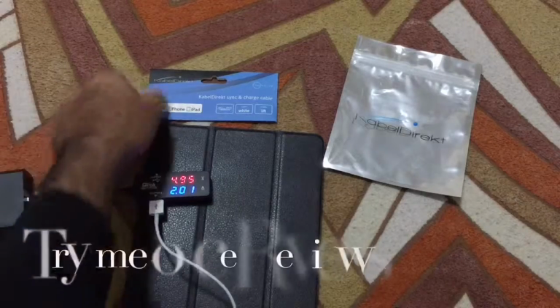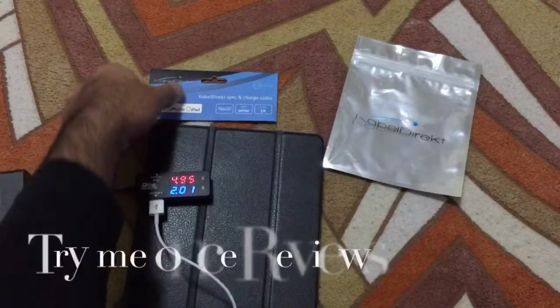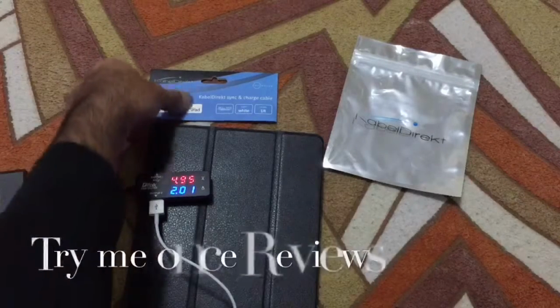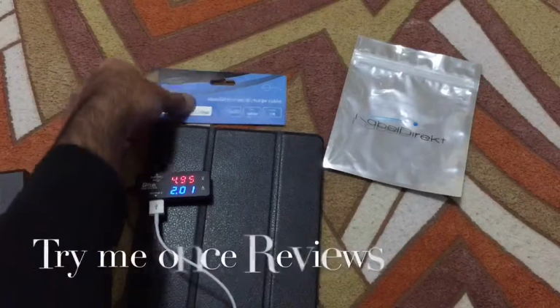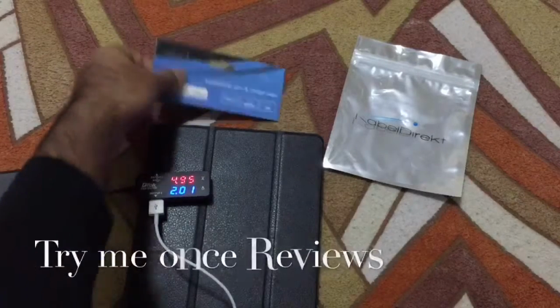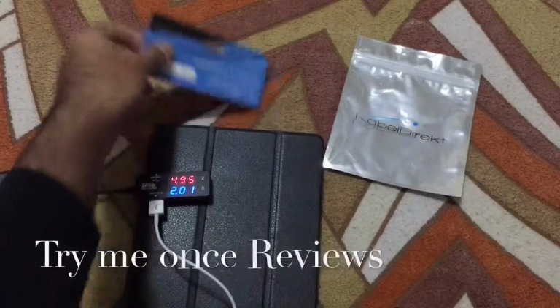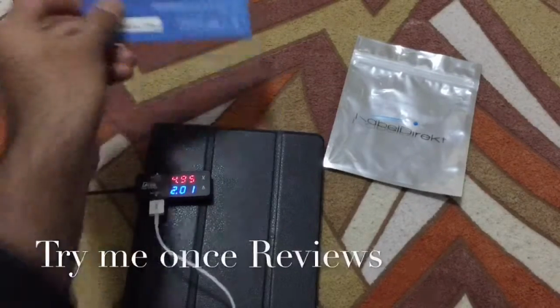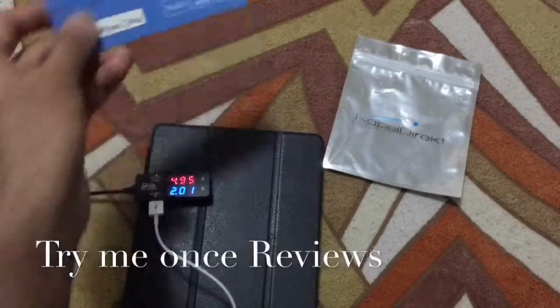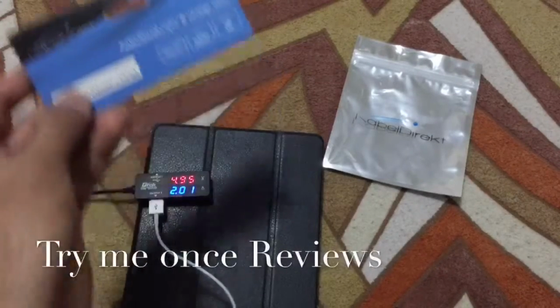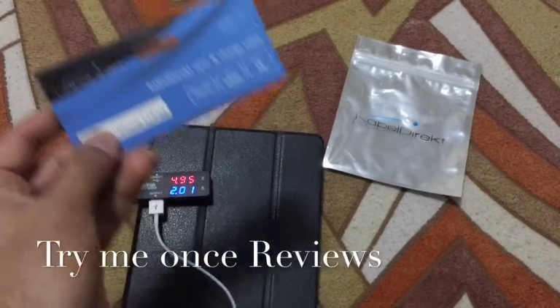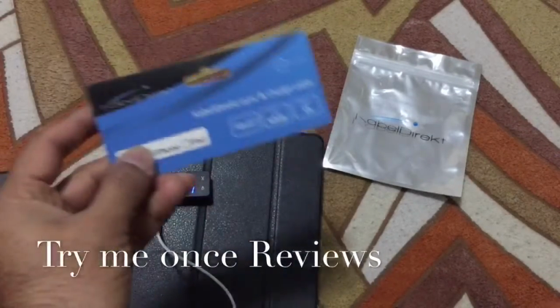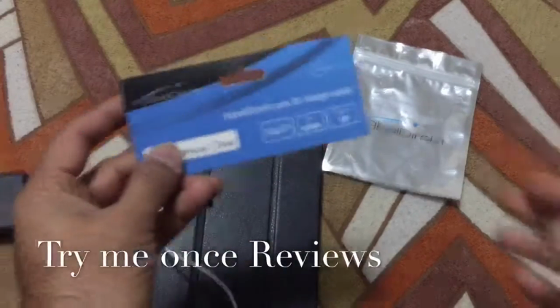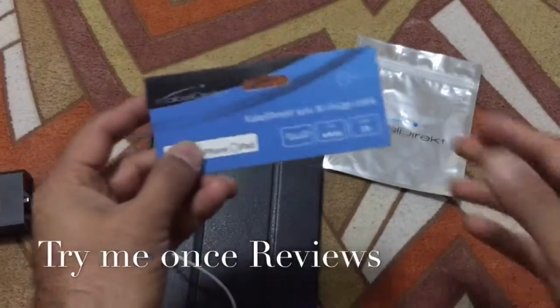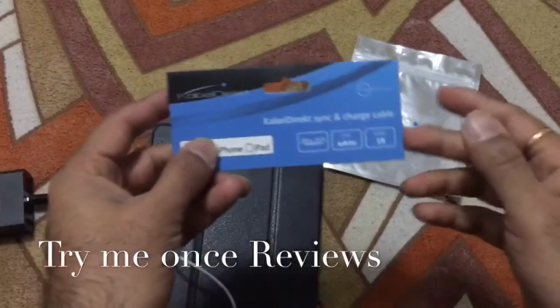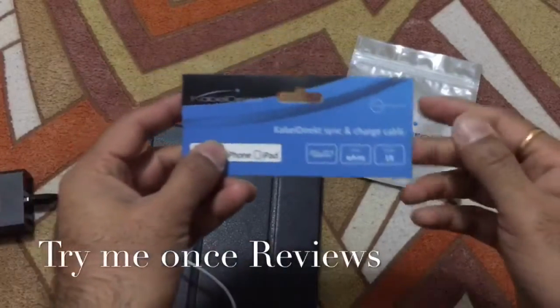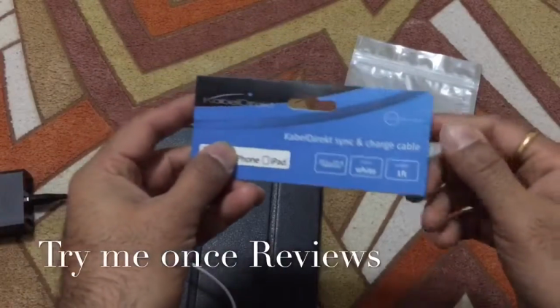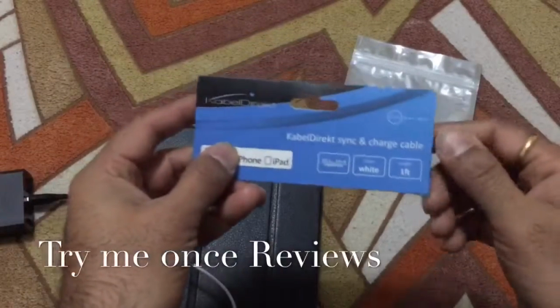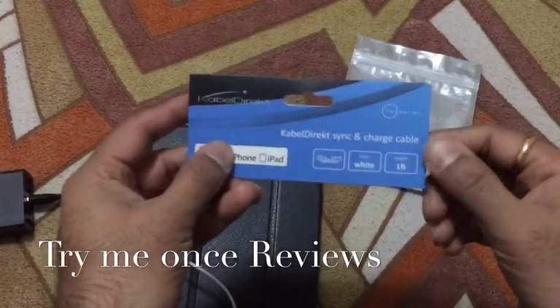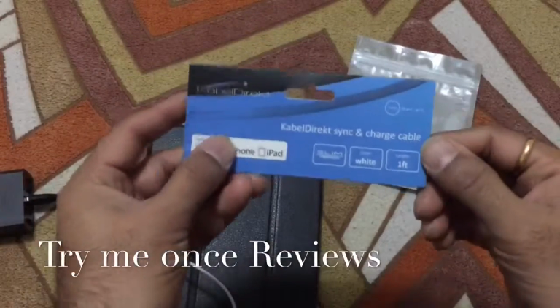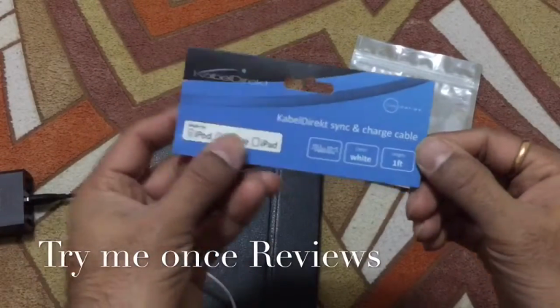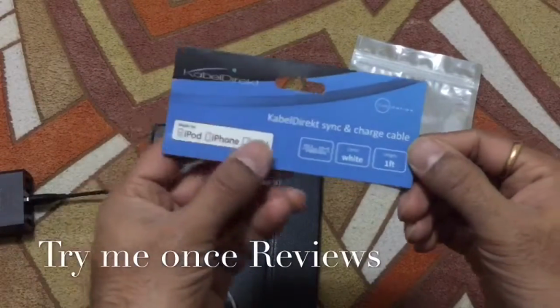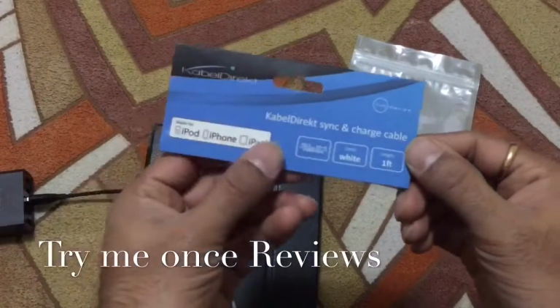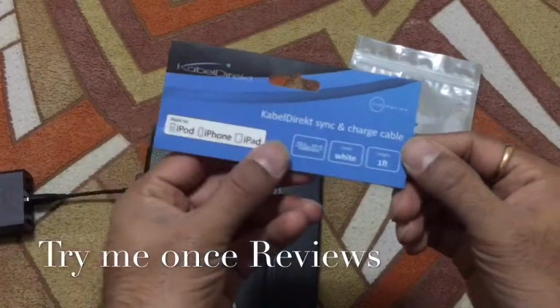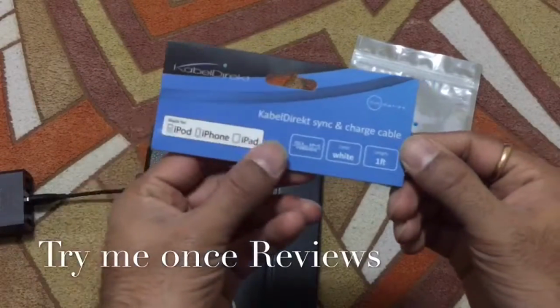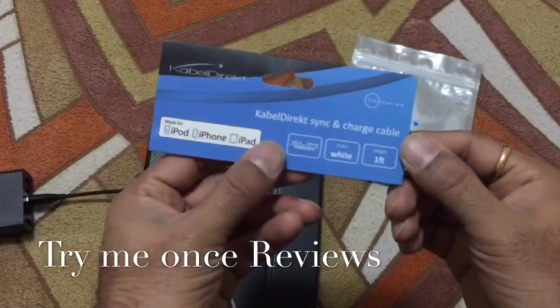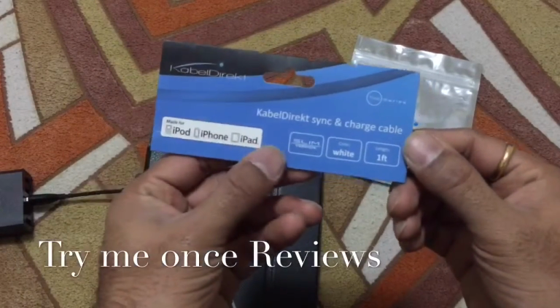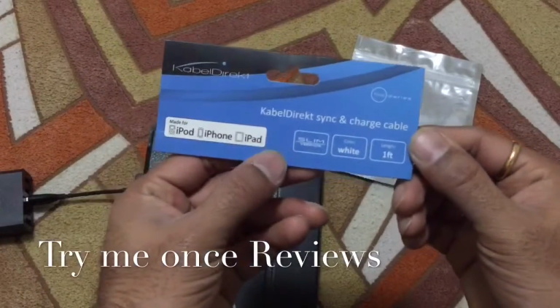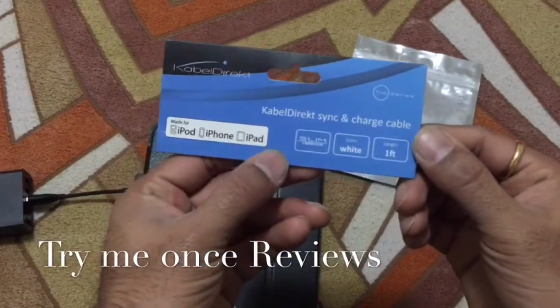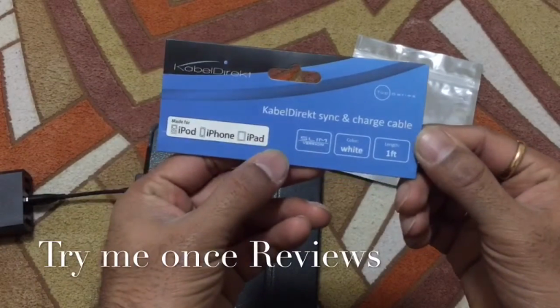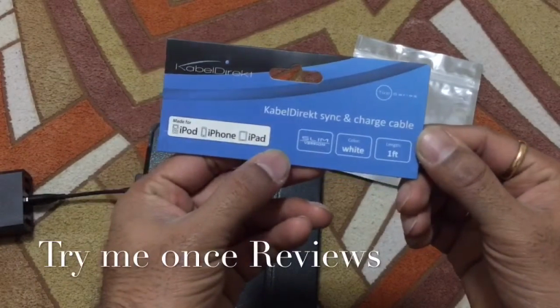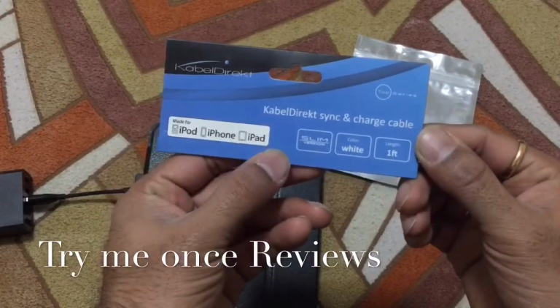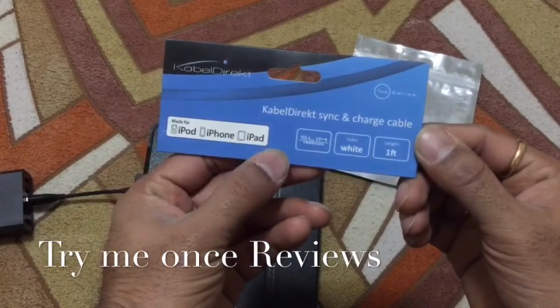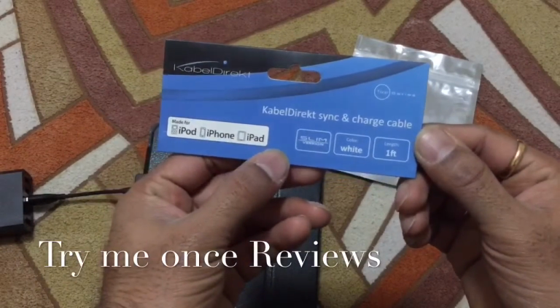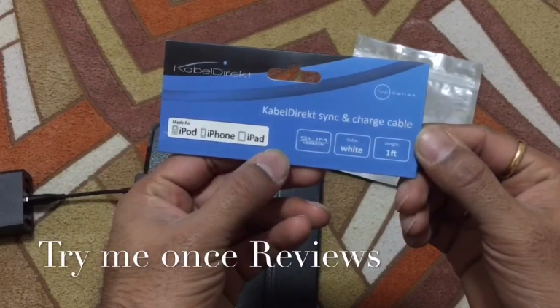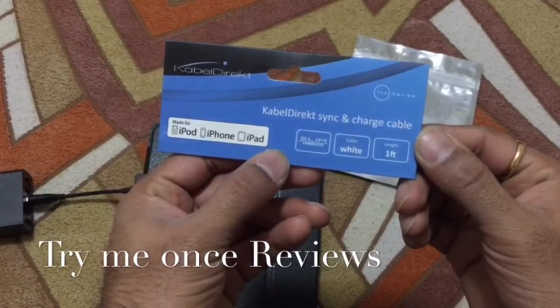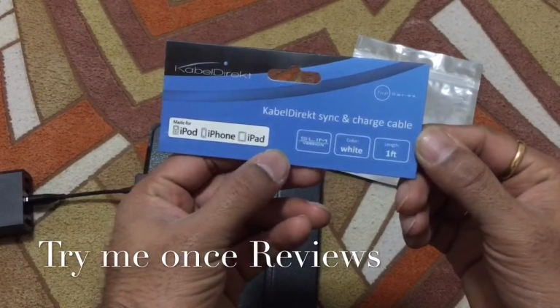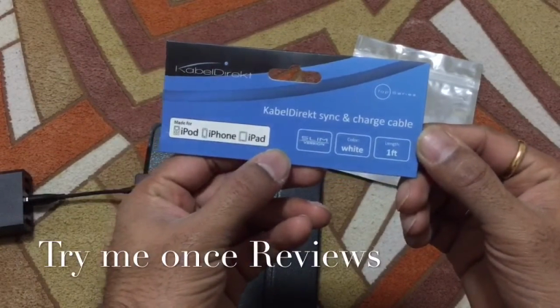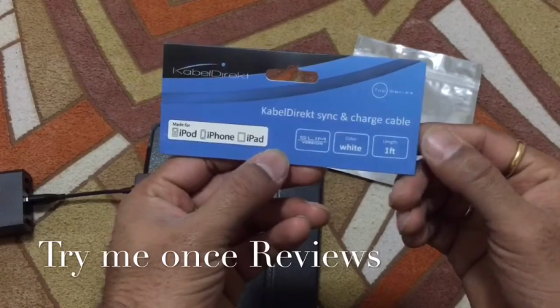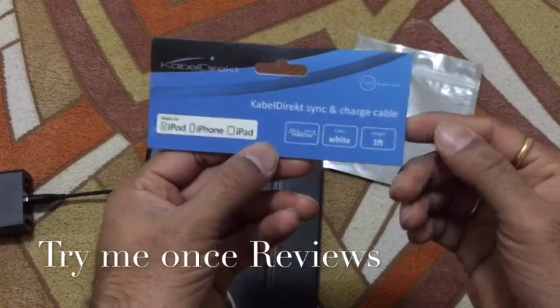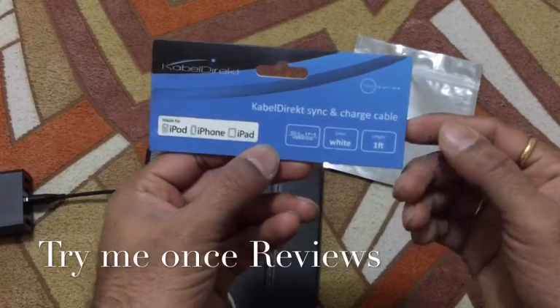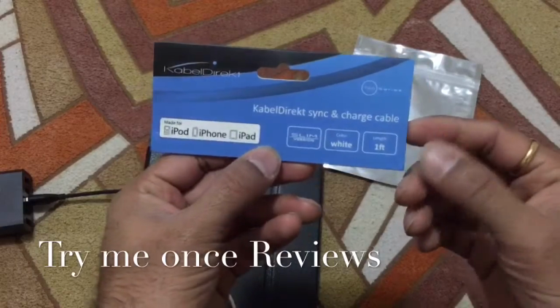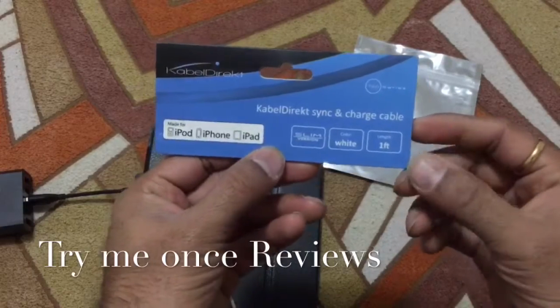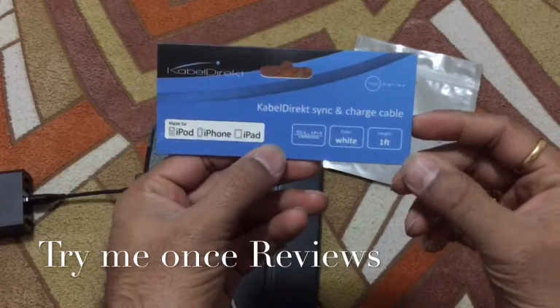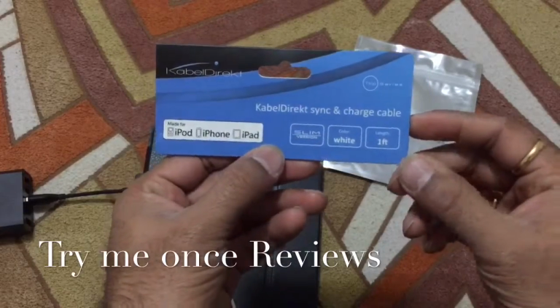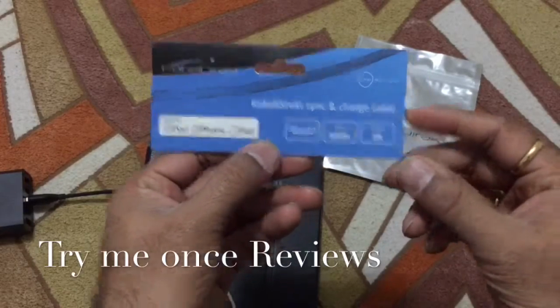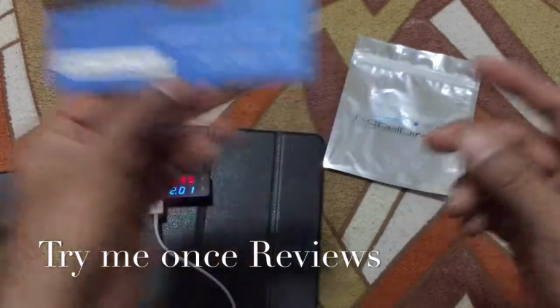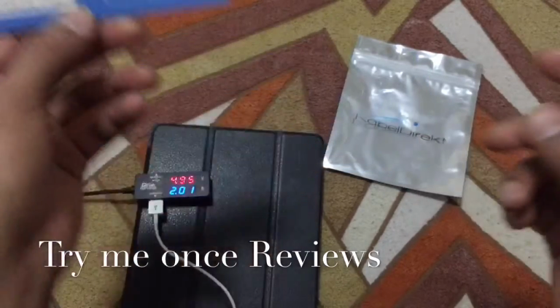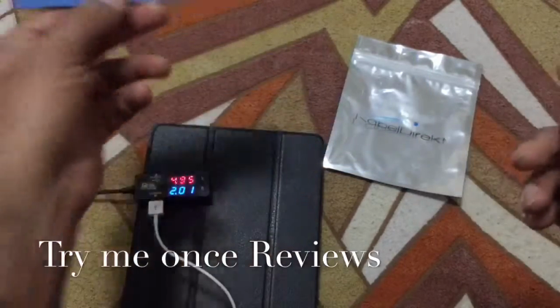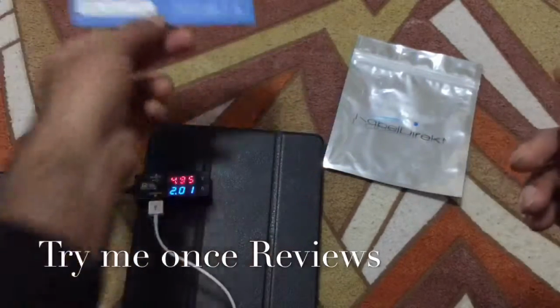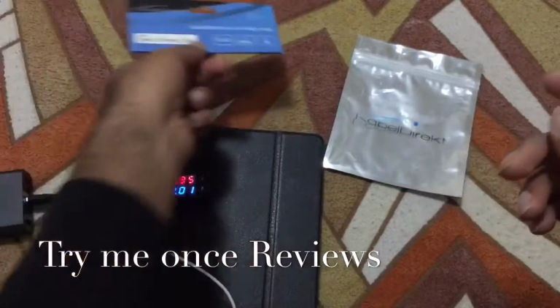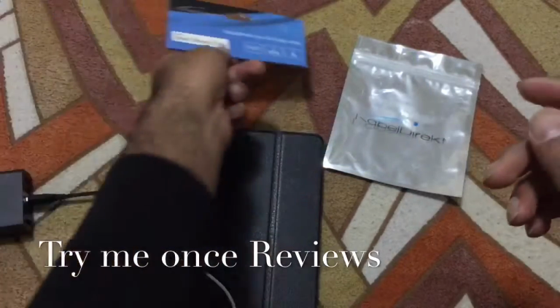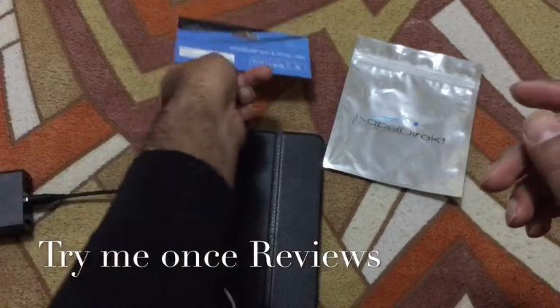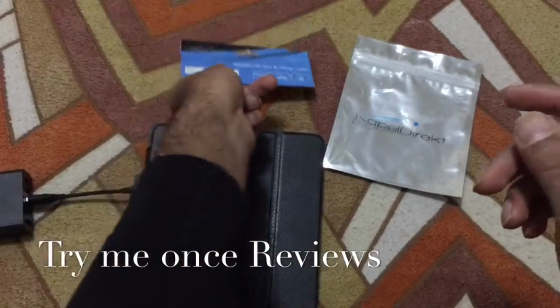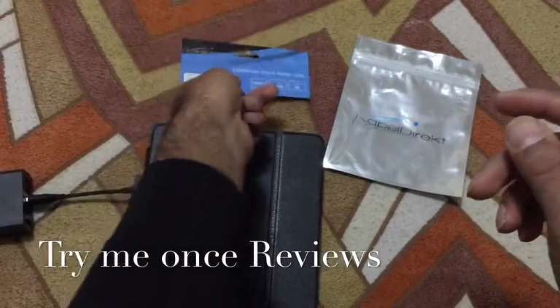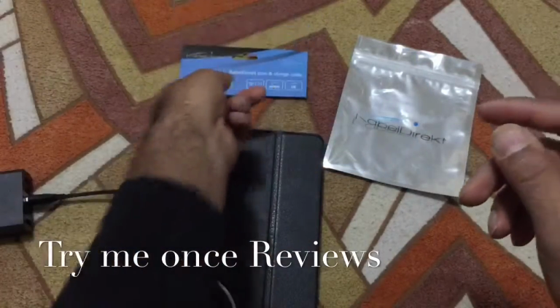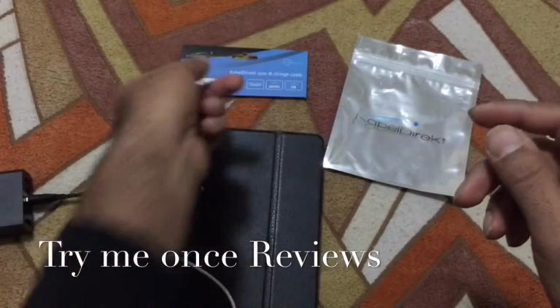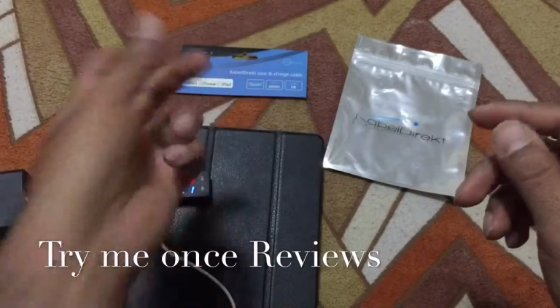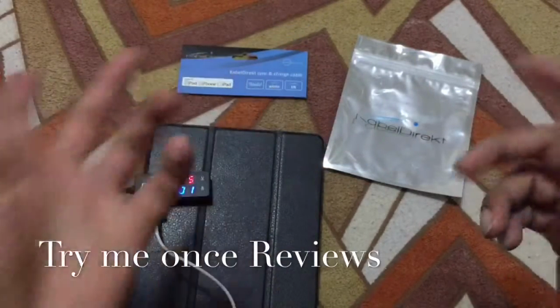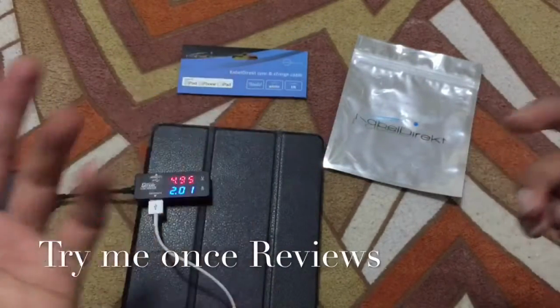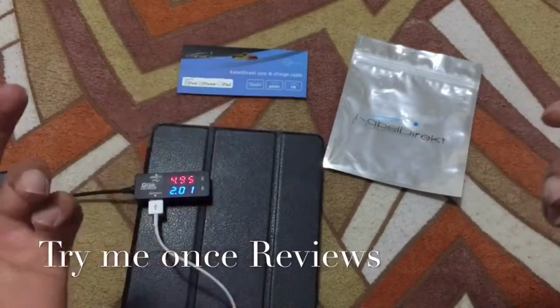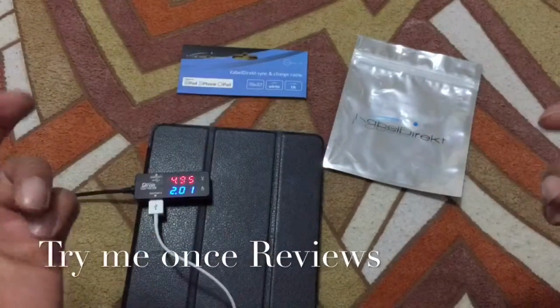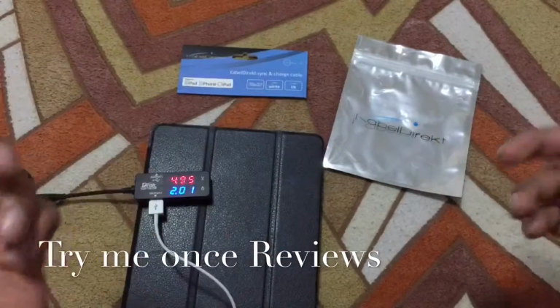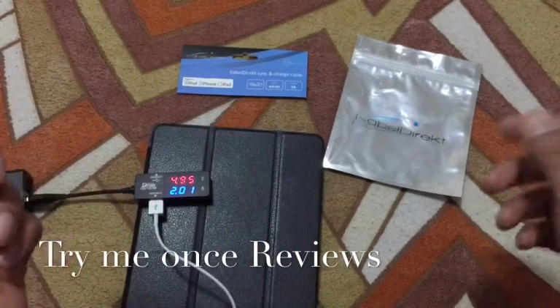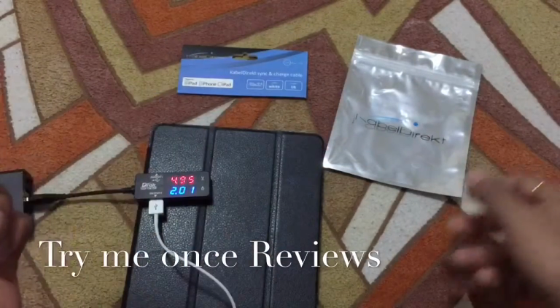Hello everyone, this is B for Tries and Once Reviews, and today we are reviewing the Cable Direct Sync and Charge White Lightning cable, 1 feet.